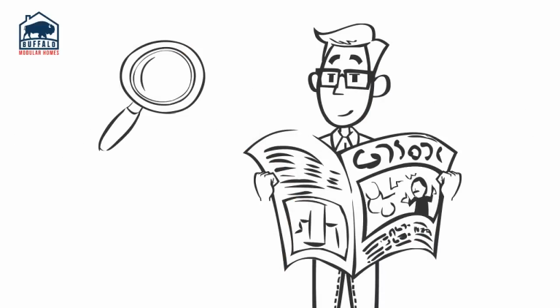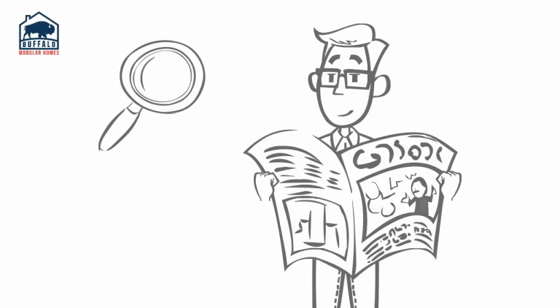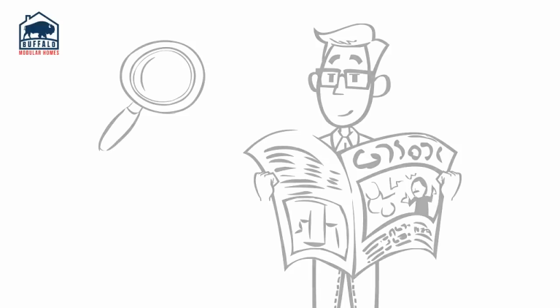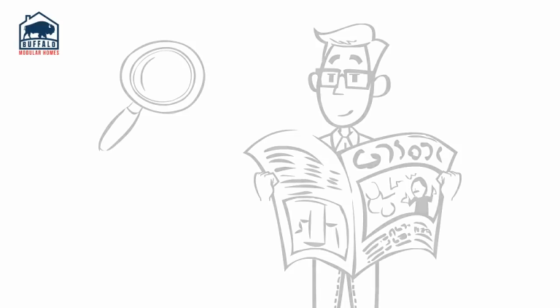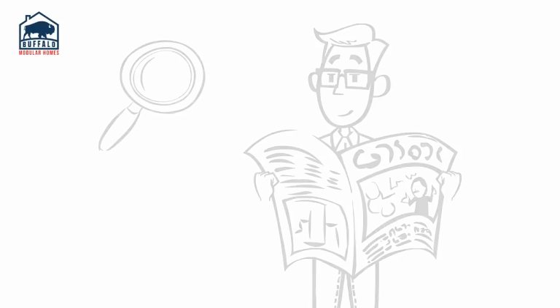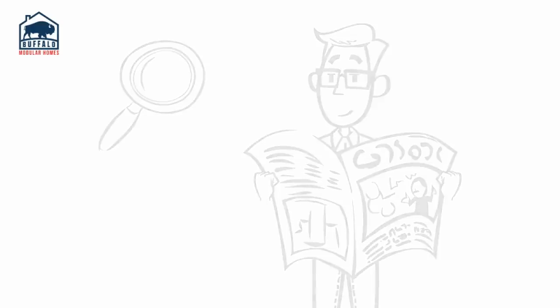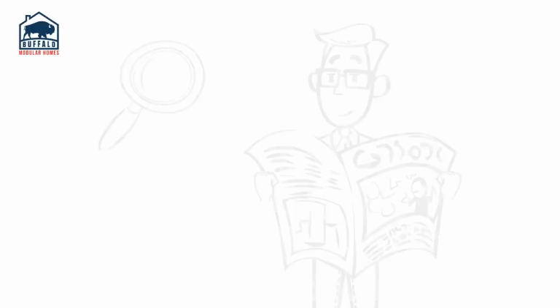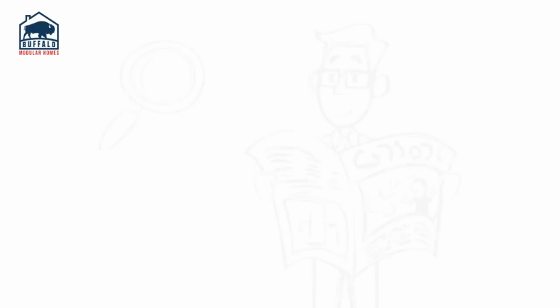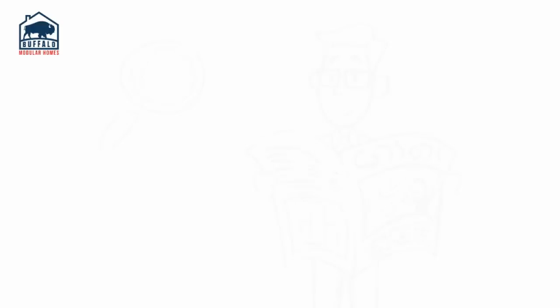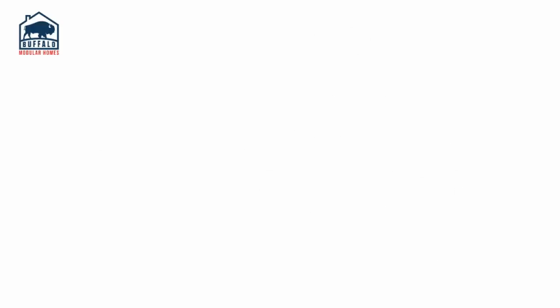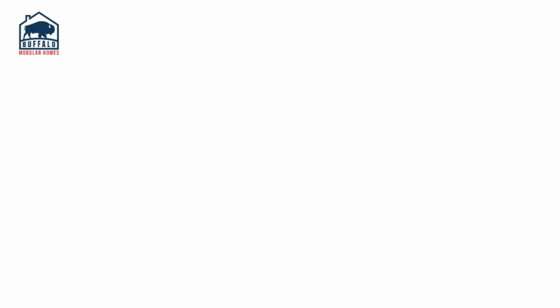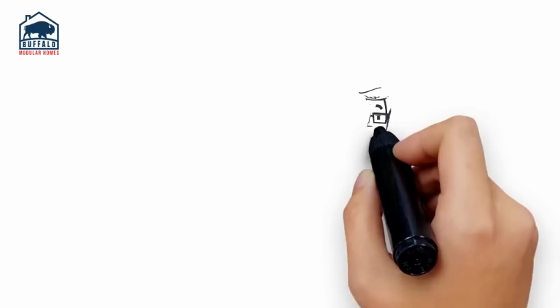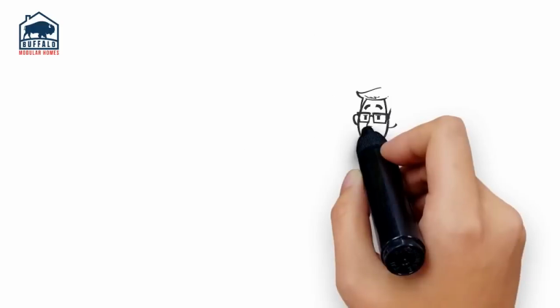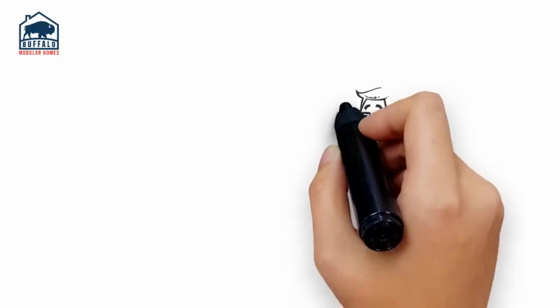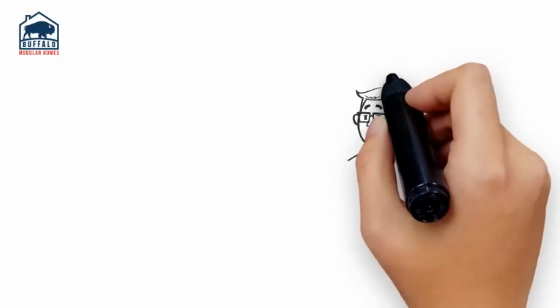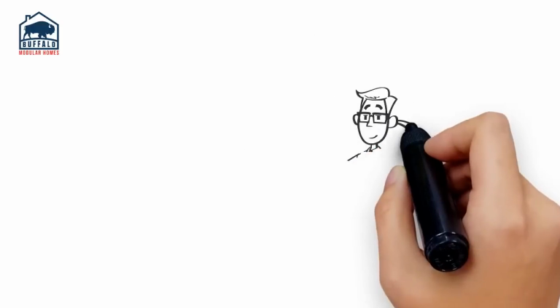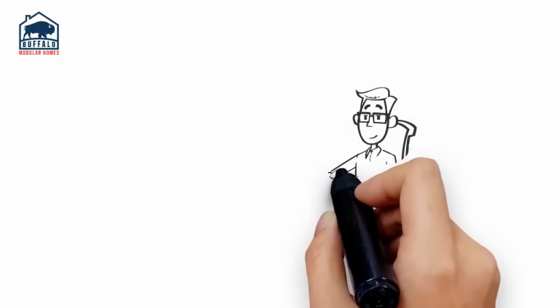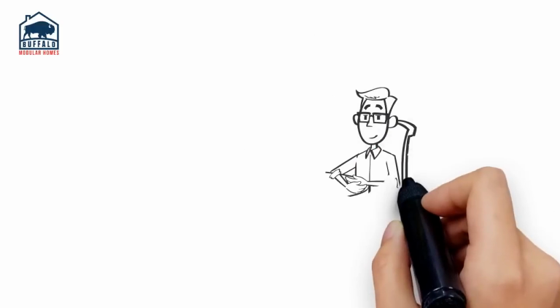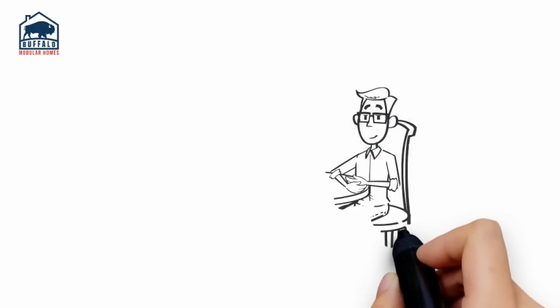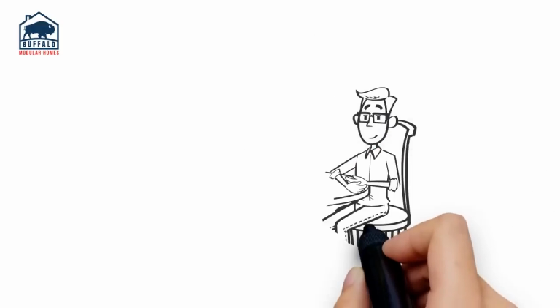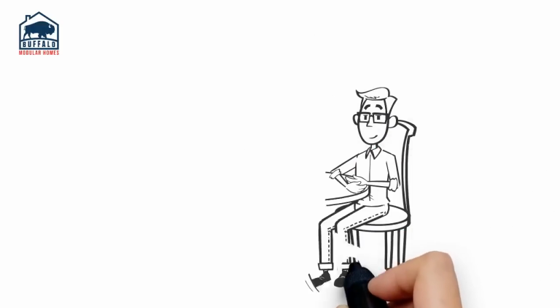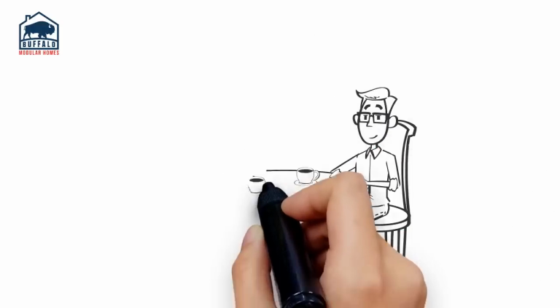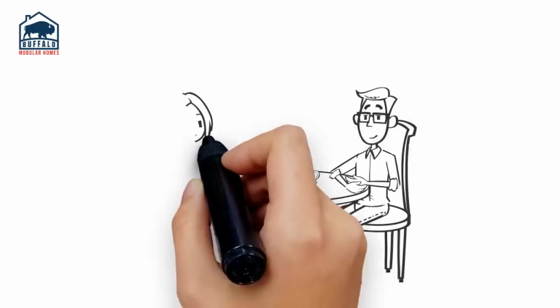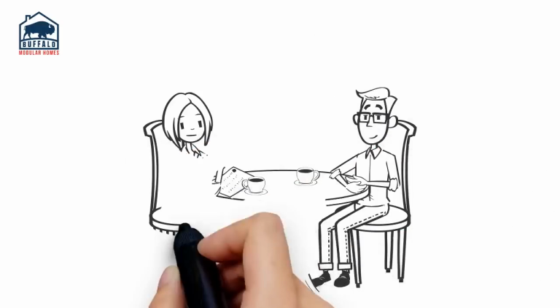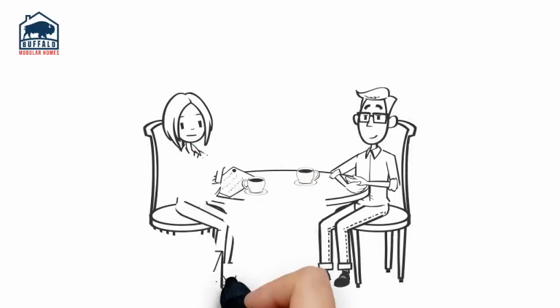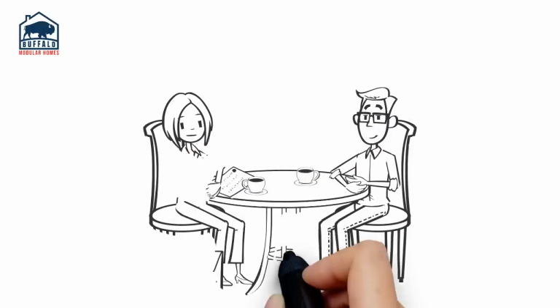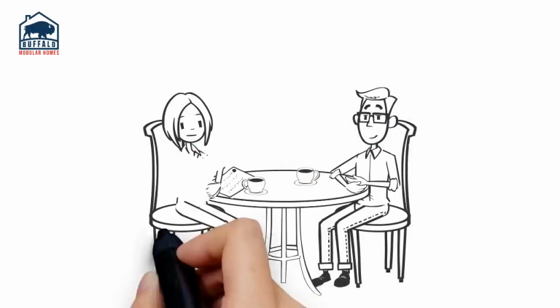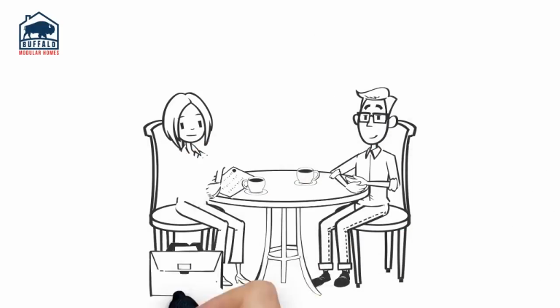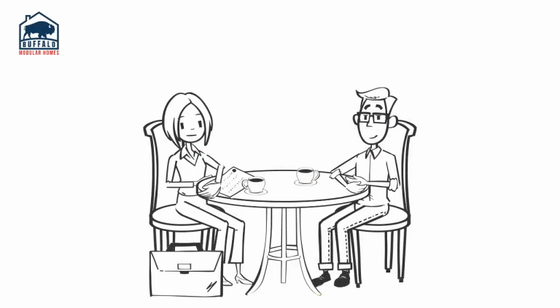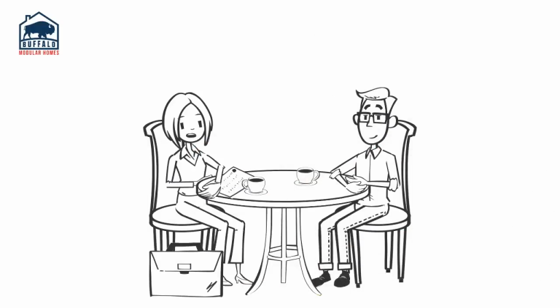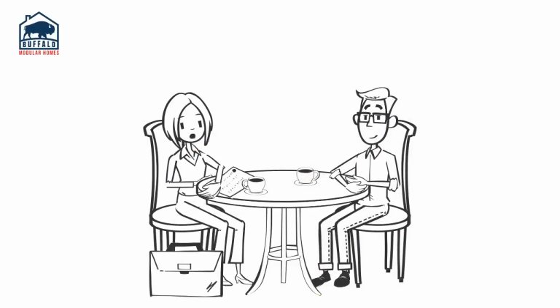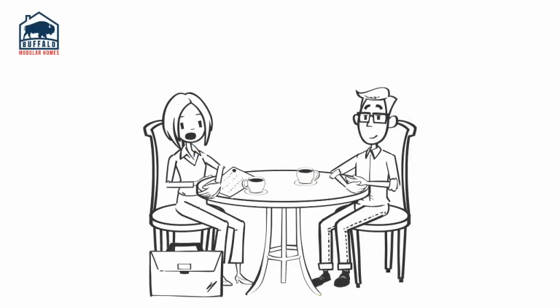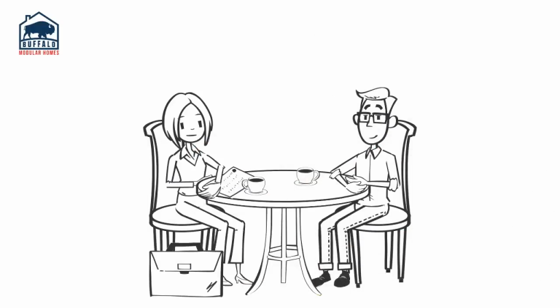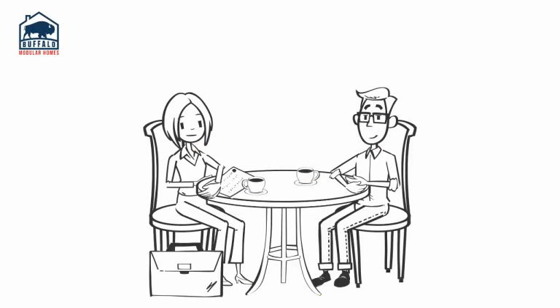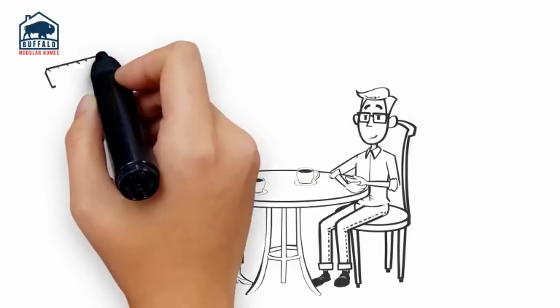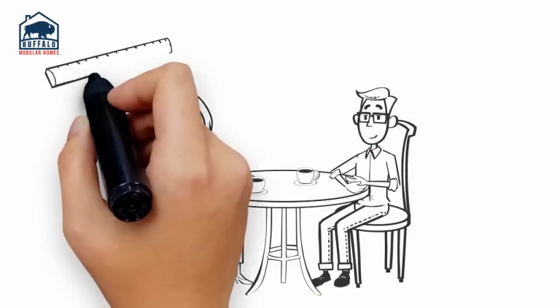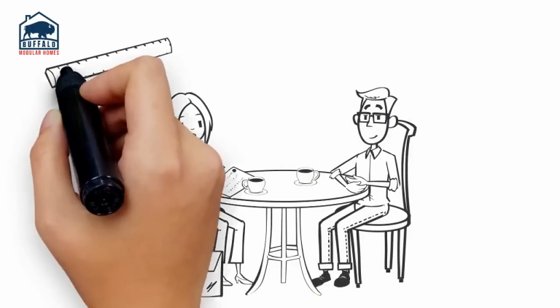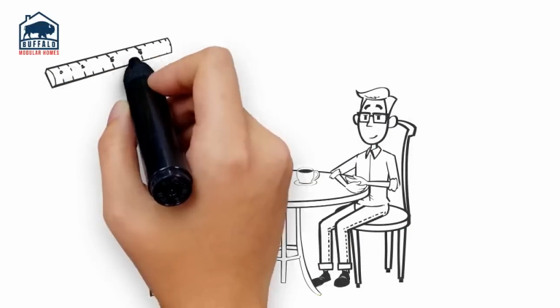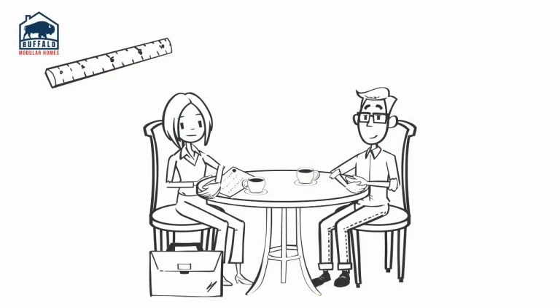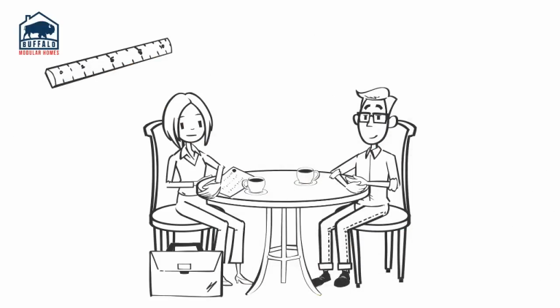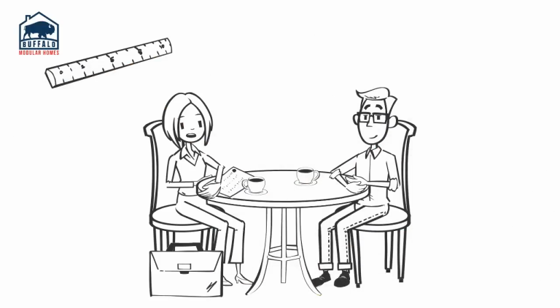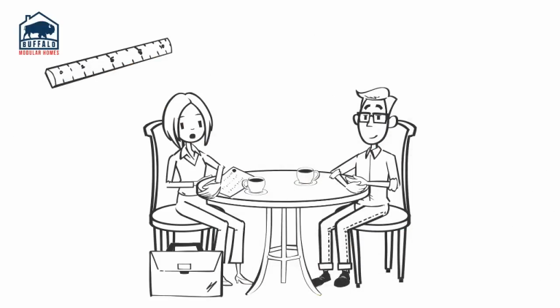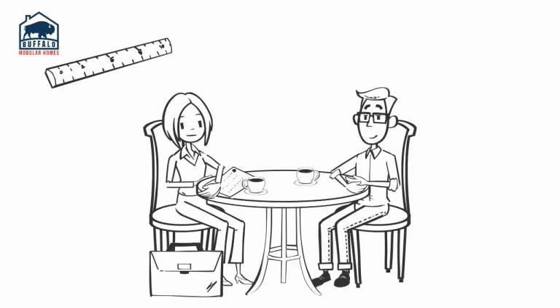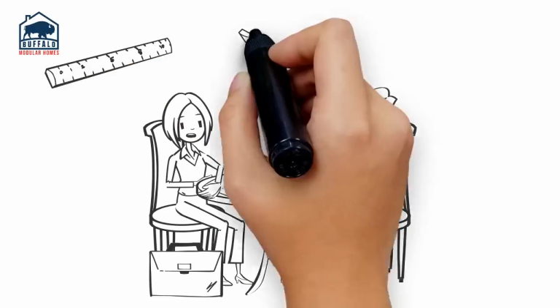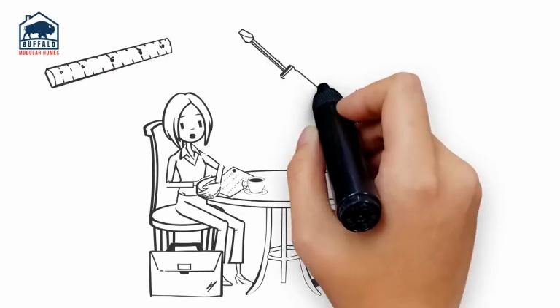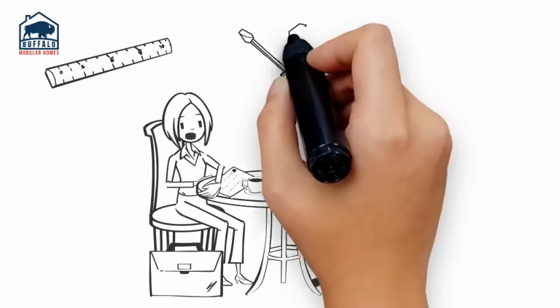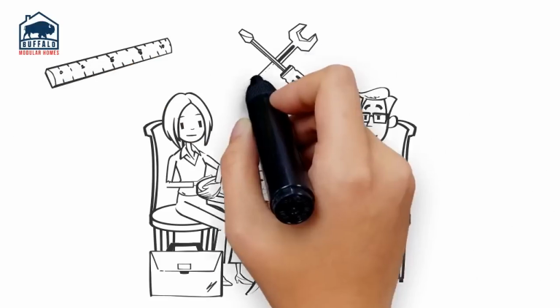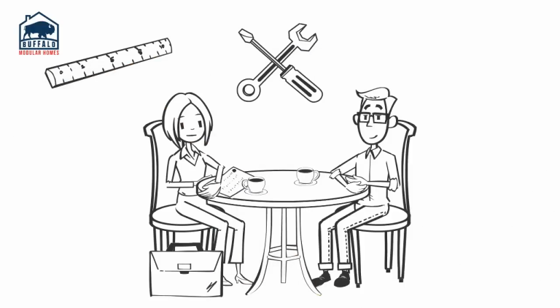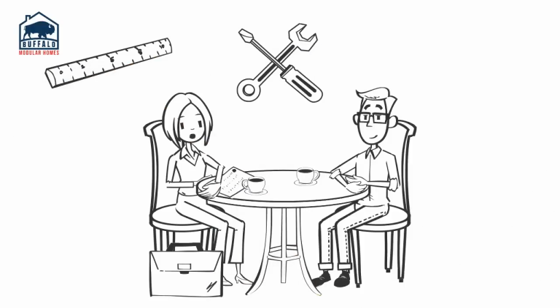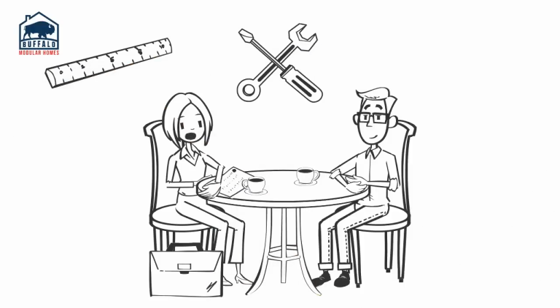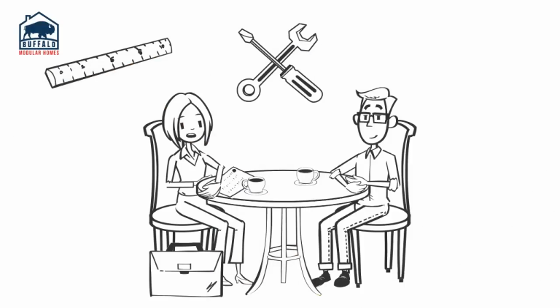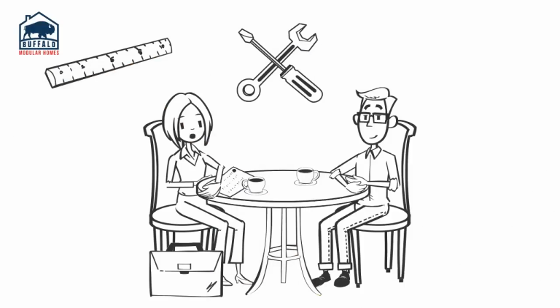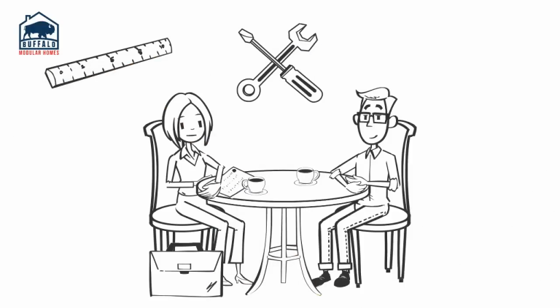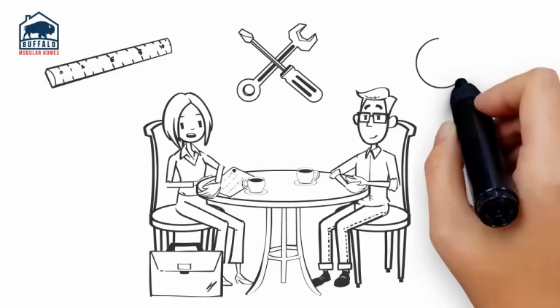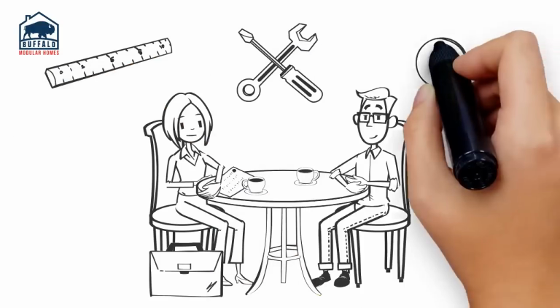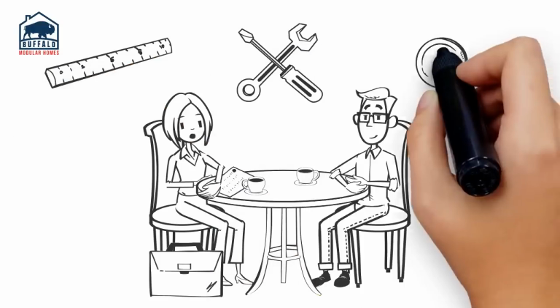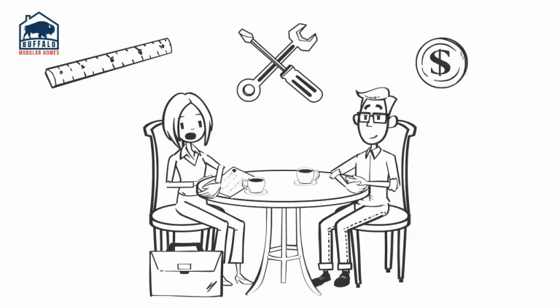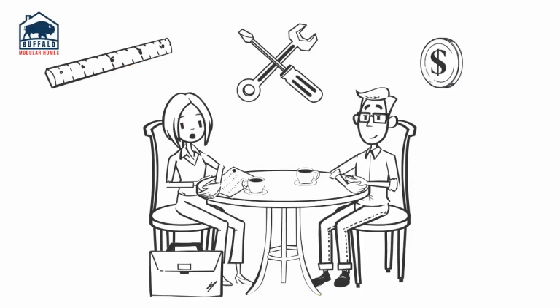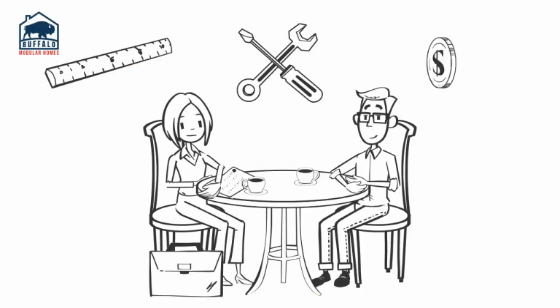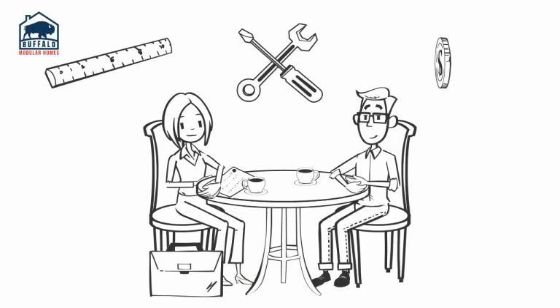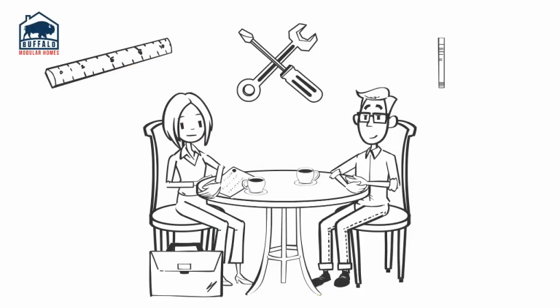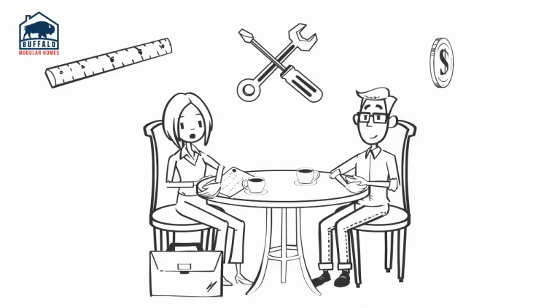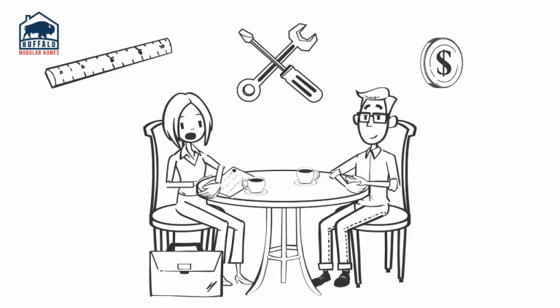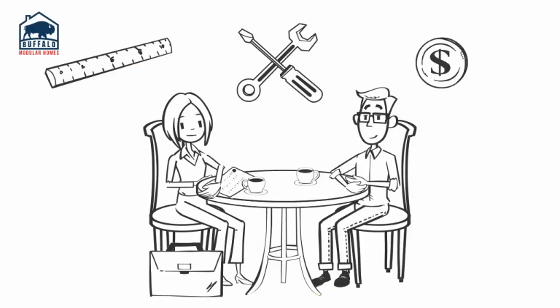With your location confirmed, we can now finish customizing your floor plan, options, and fine-tune your site costs.